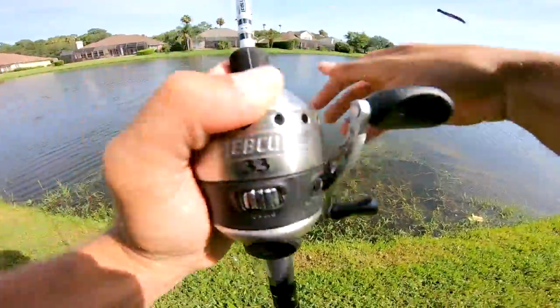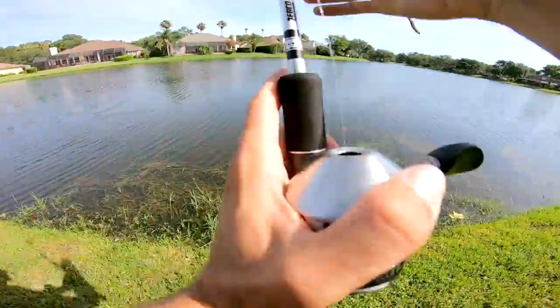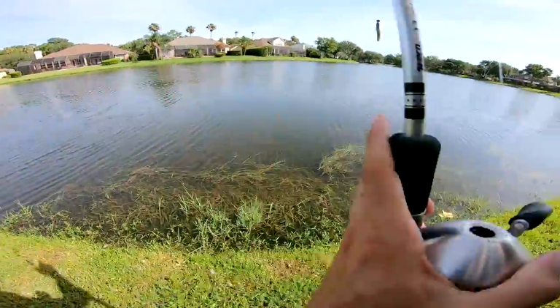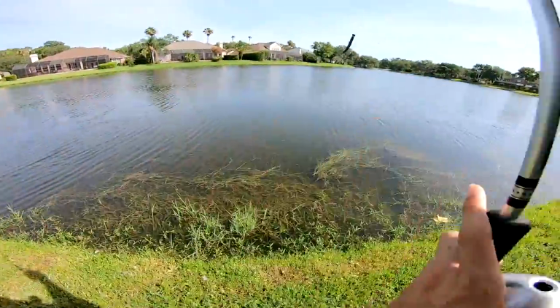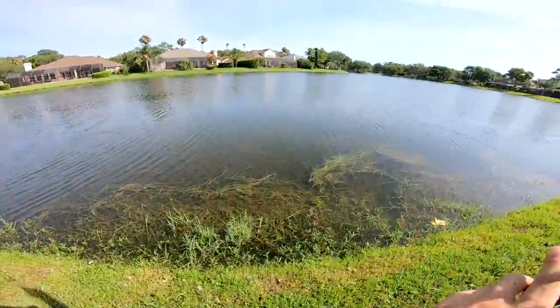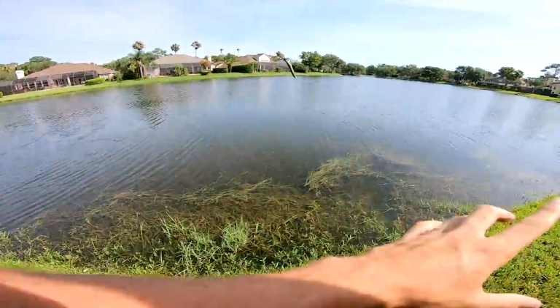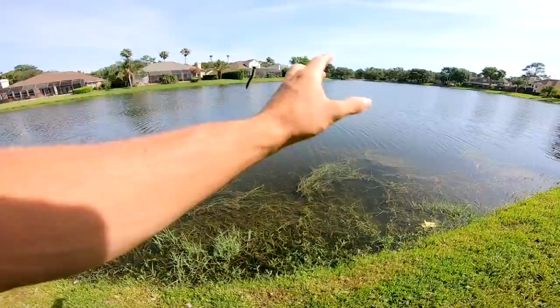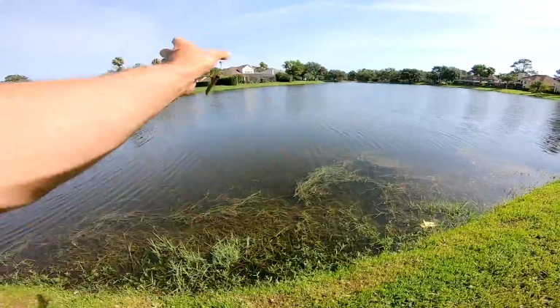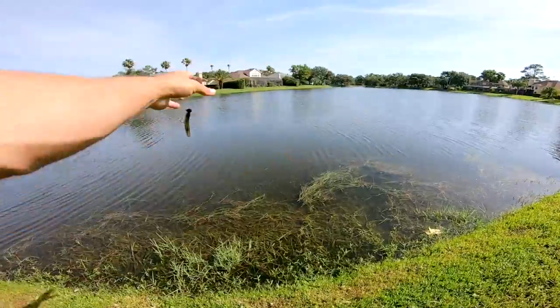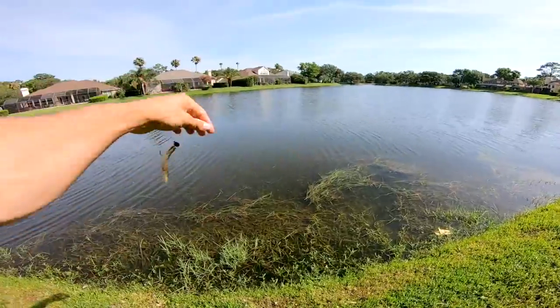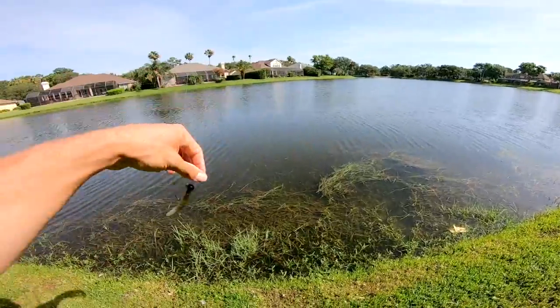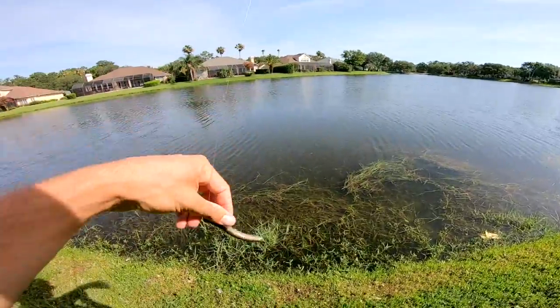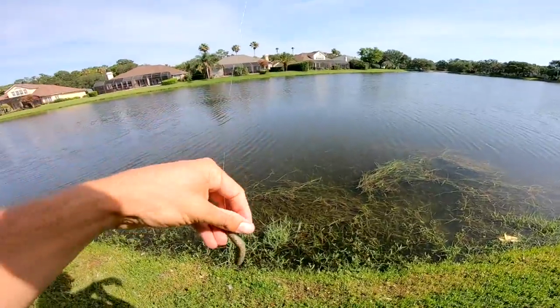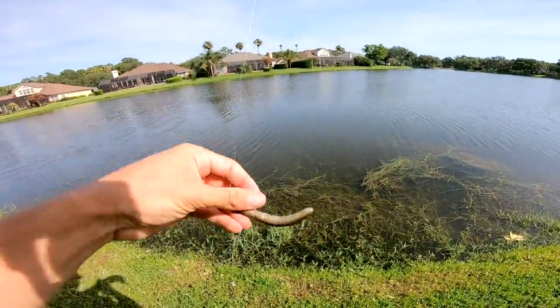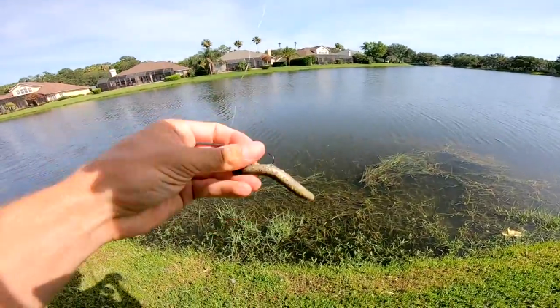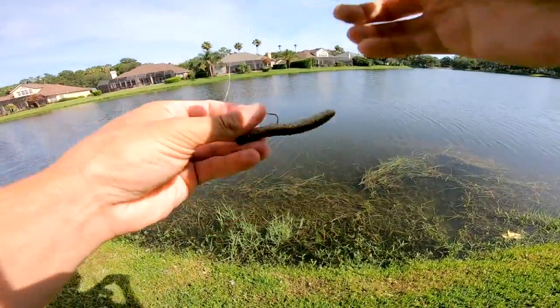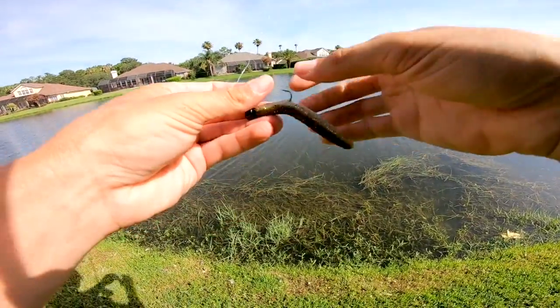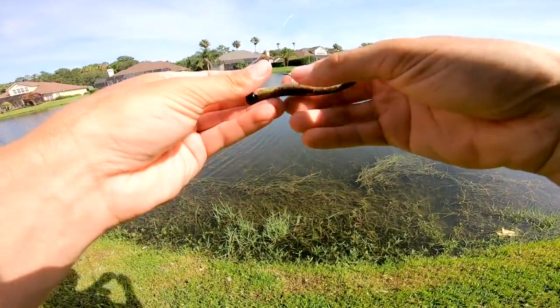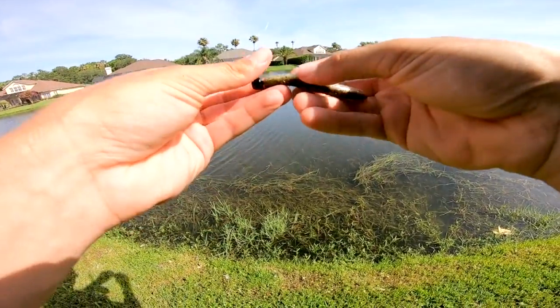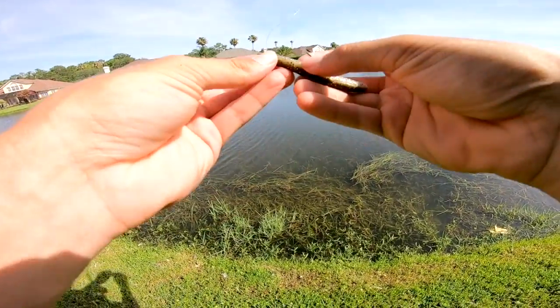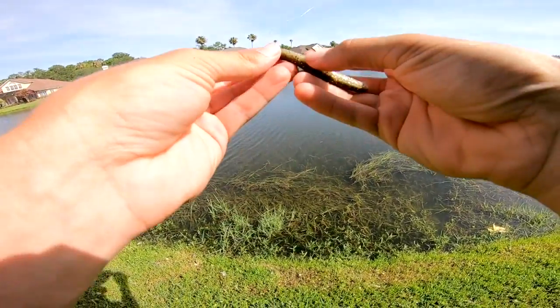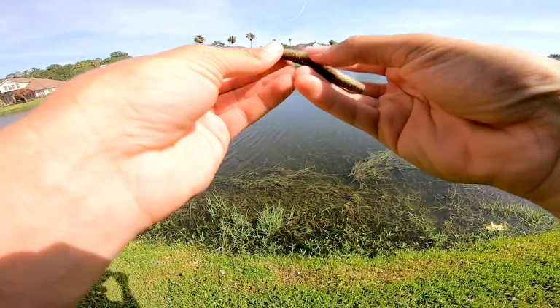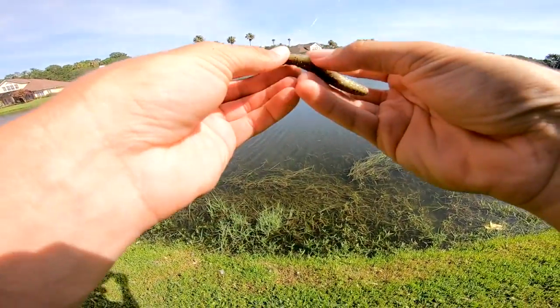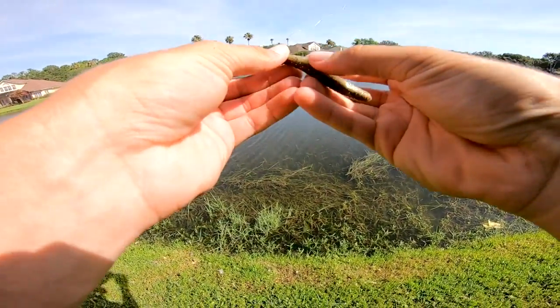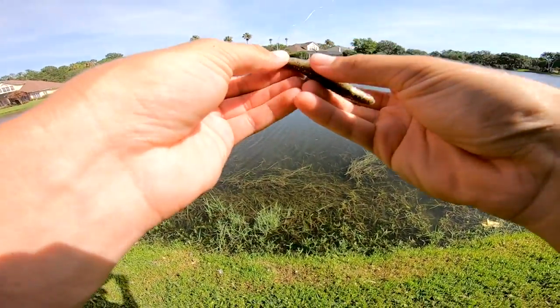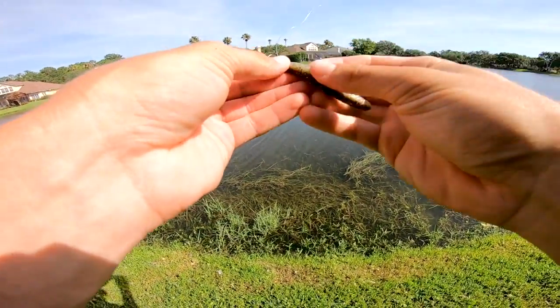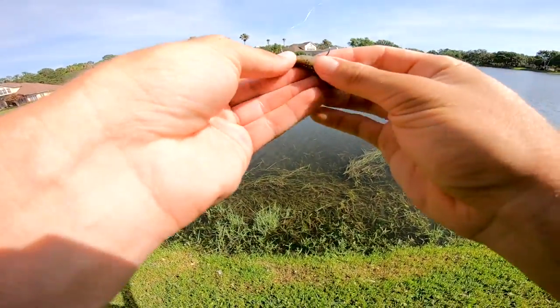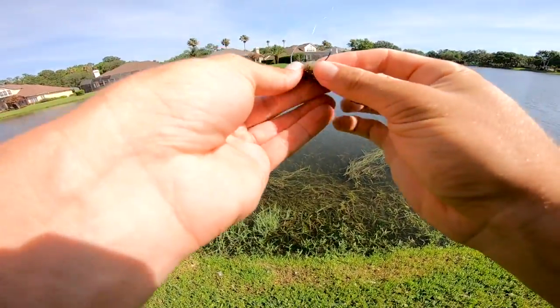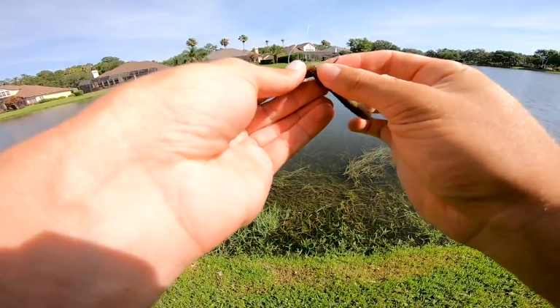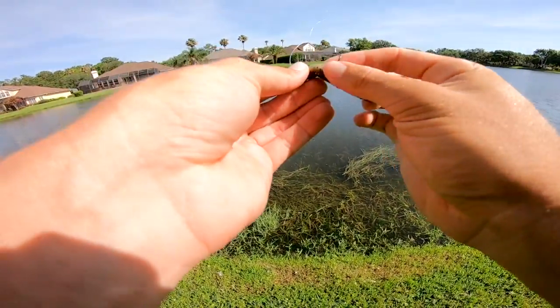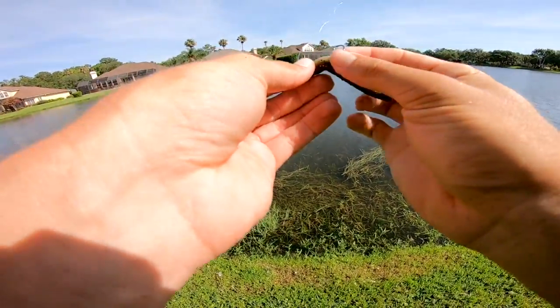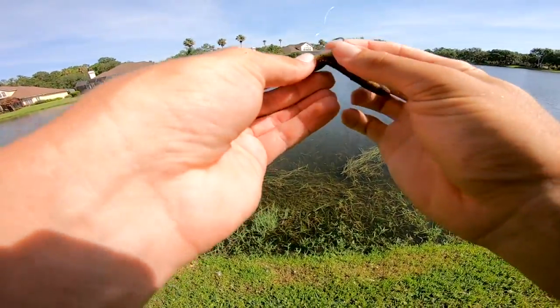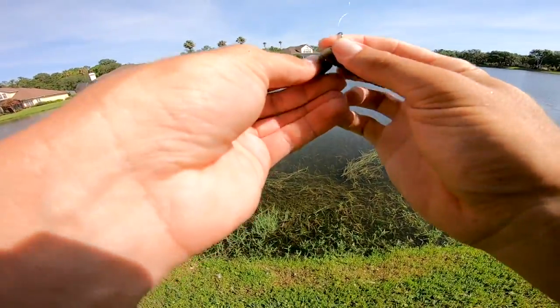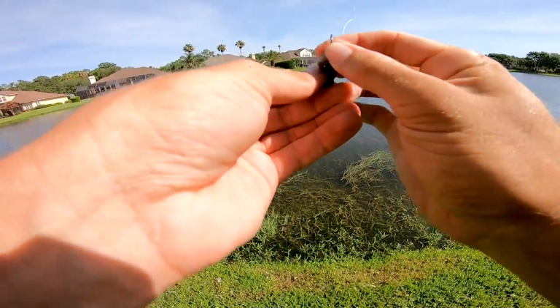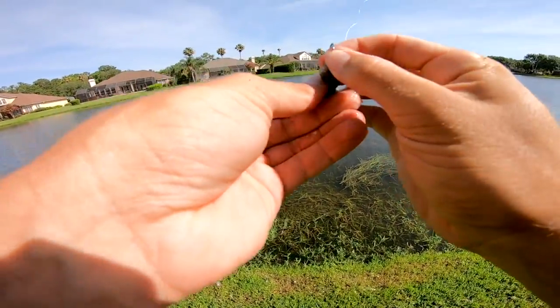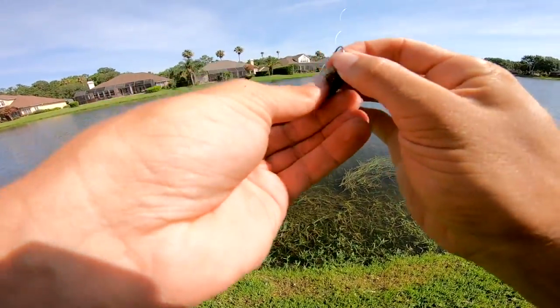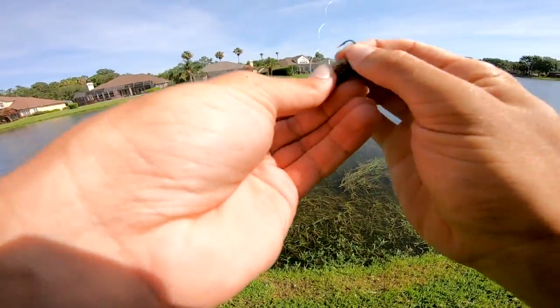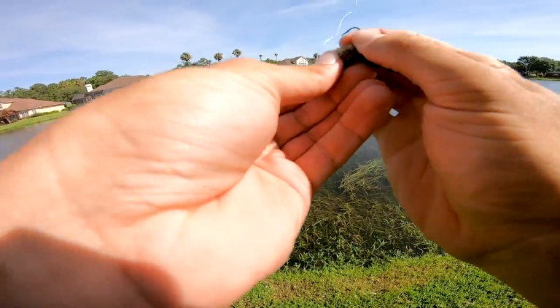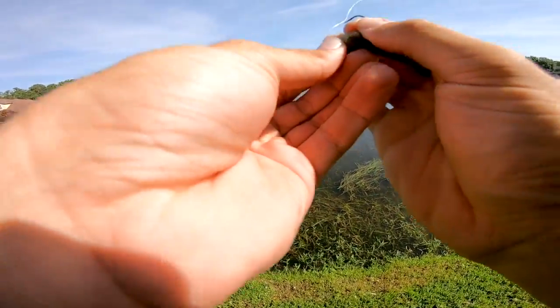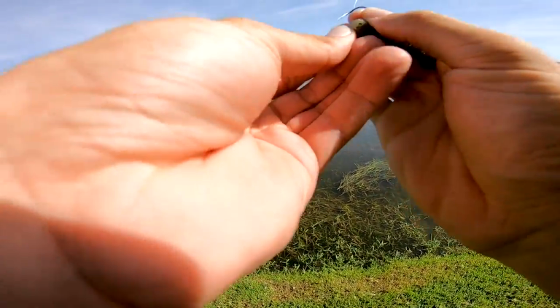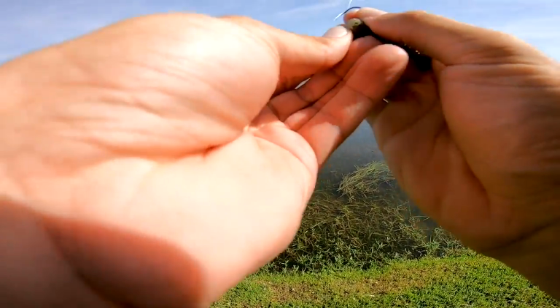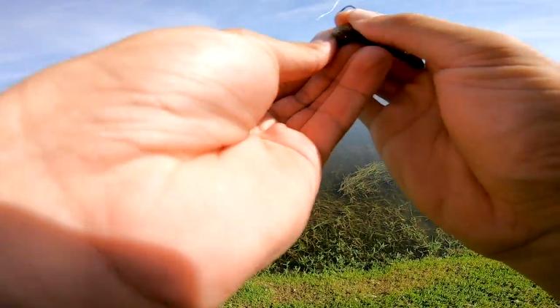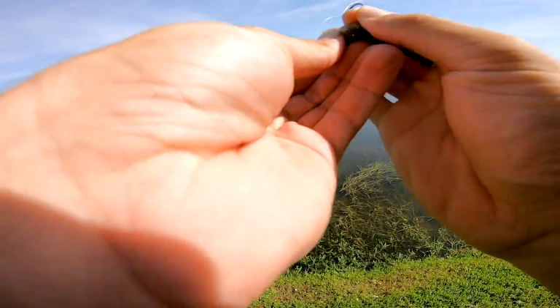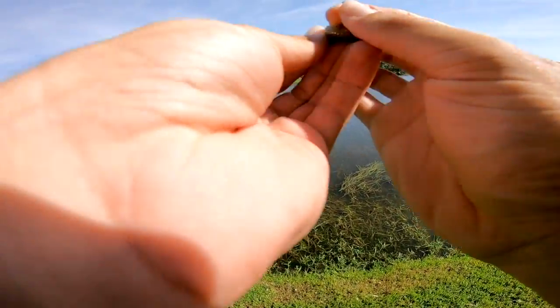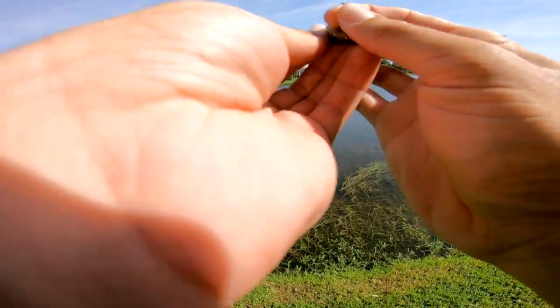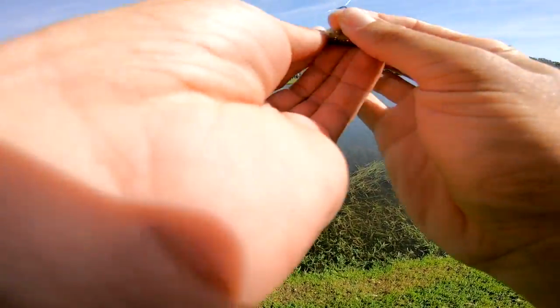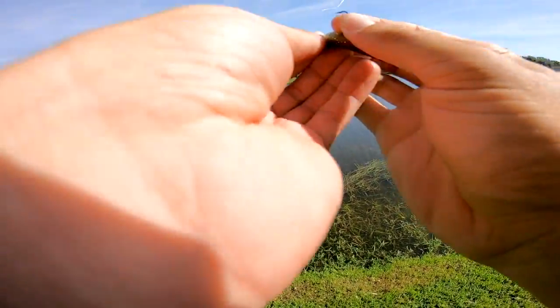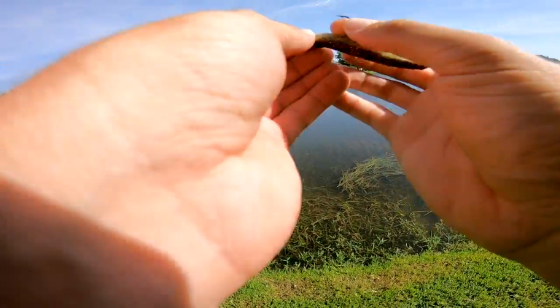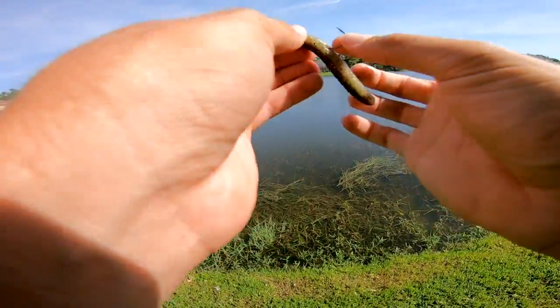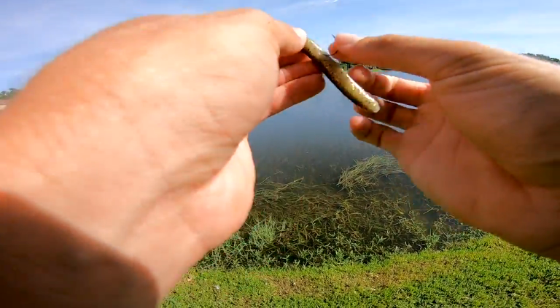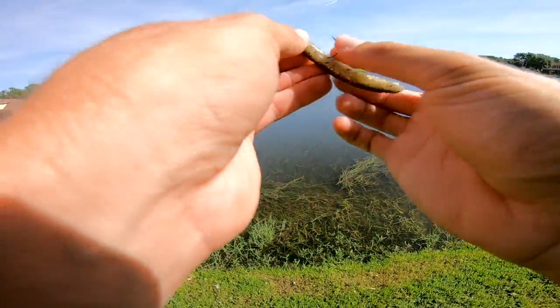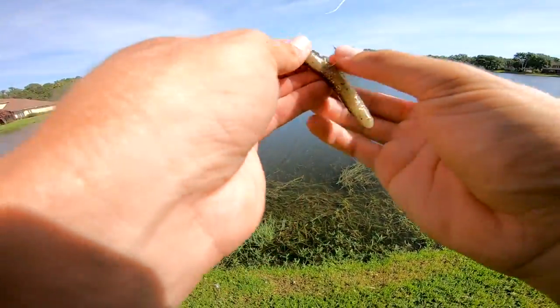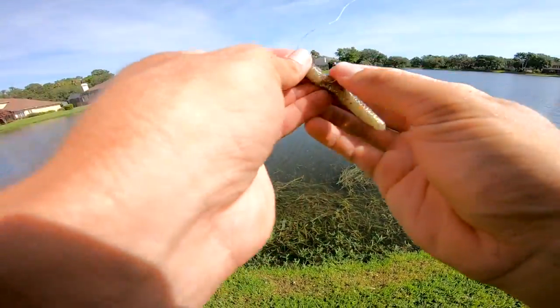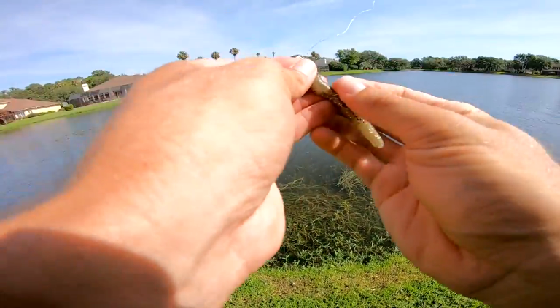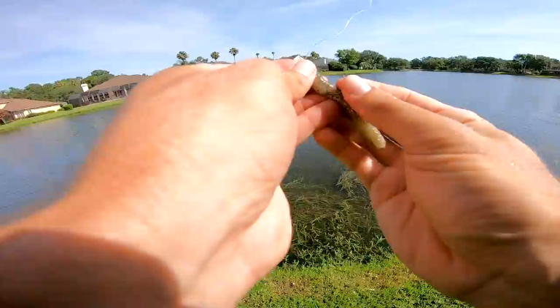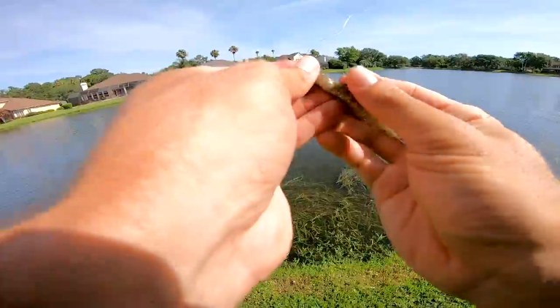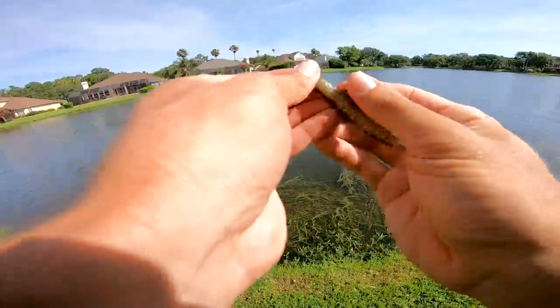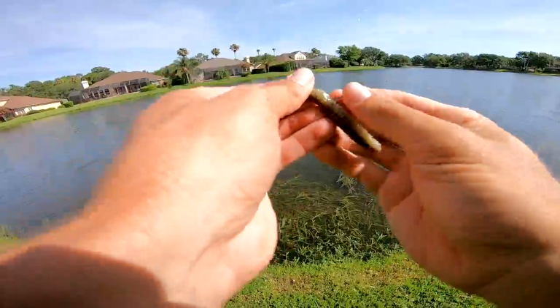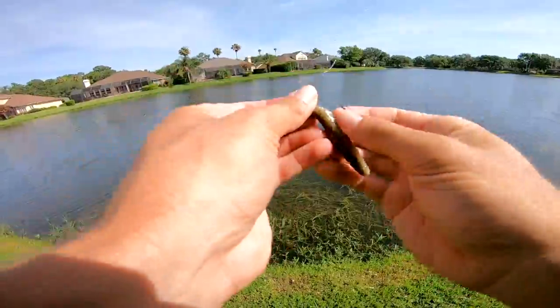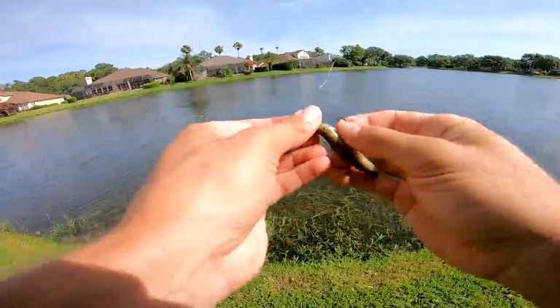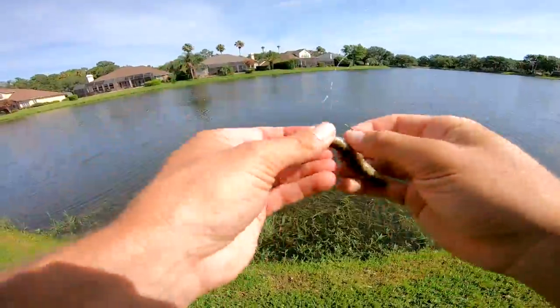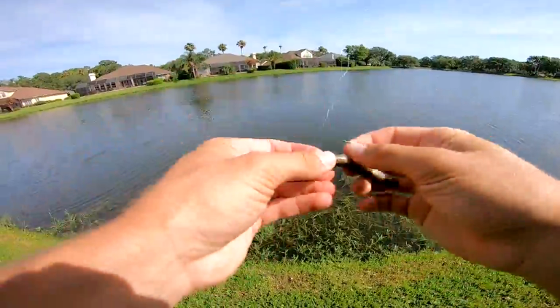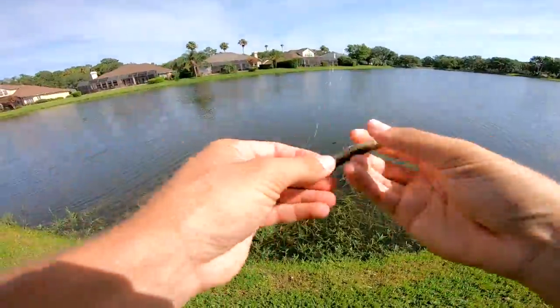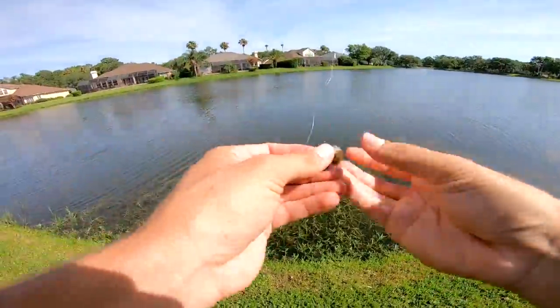I've tried everything. This hook bends out on a tiny fish. Z-Man, what the heck are we doing here?